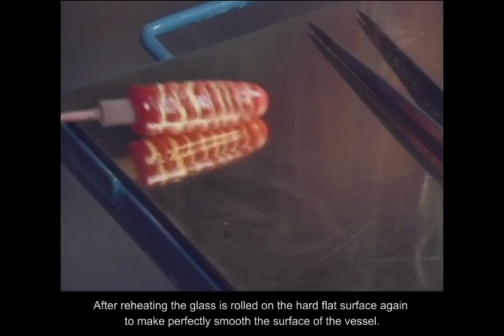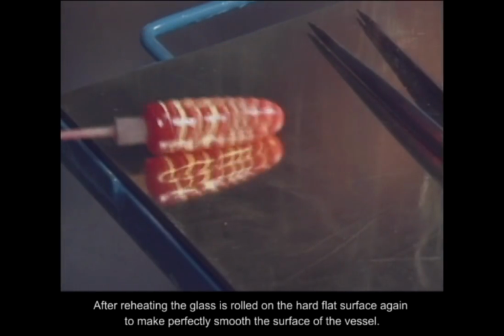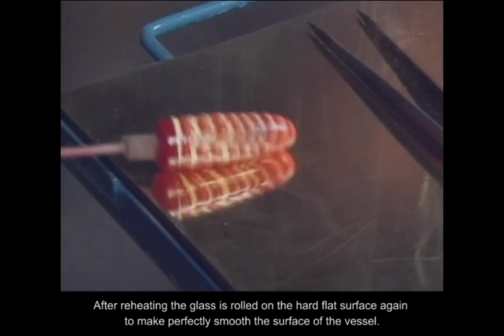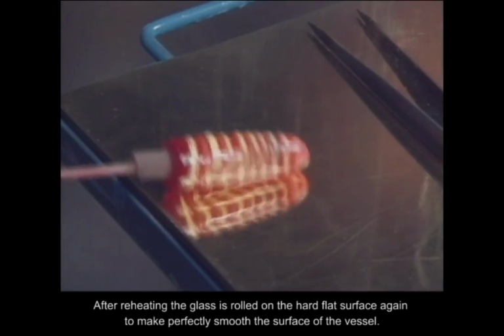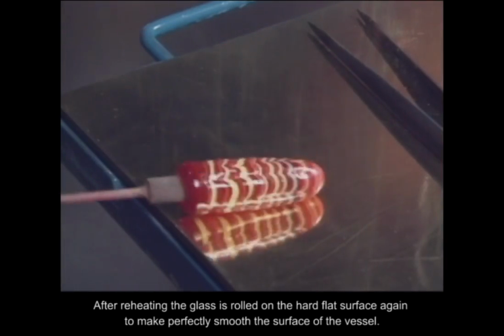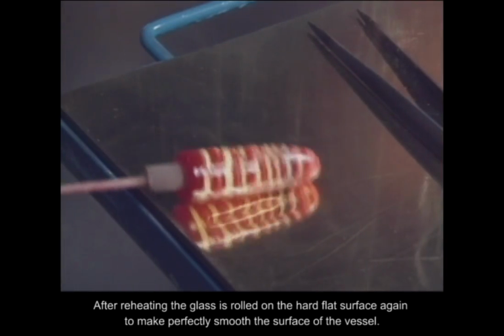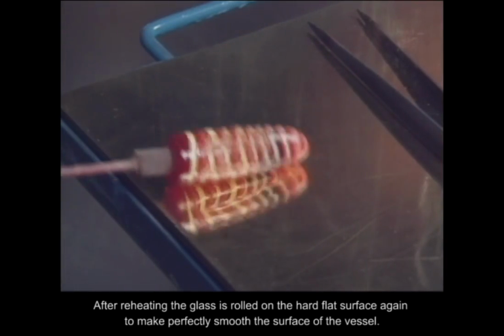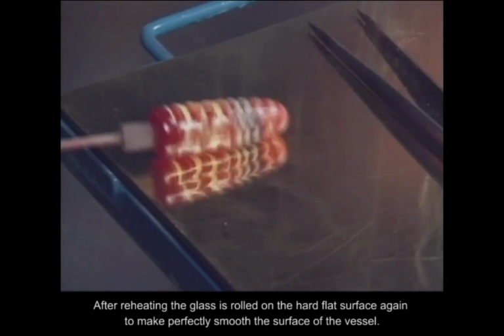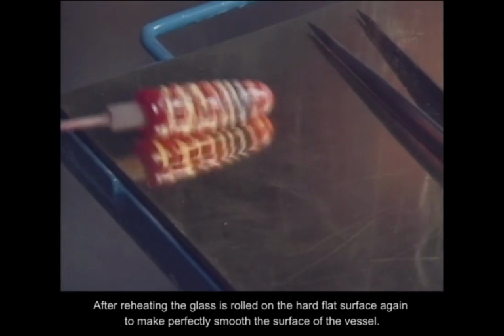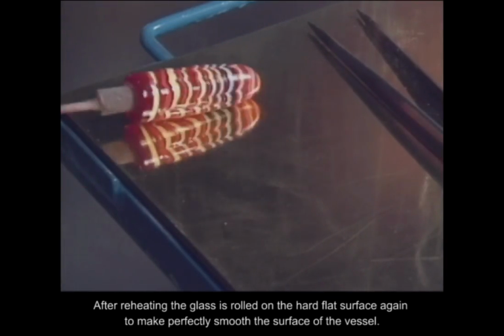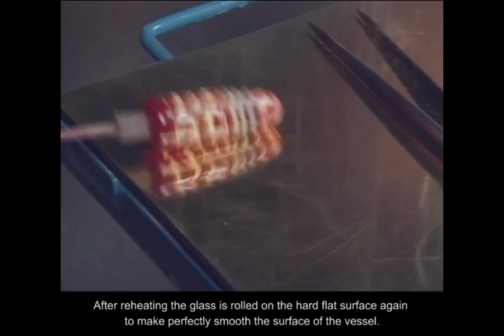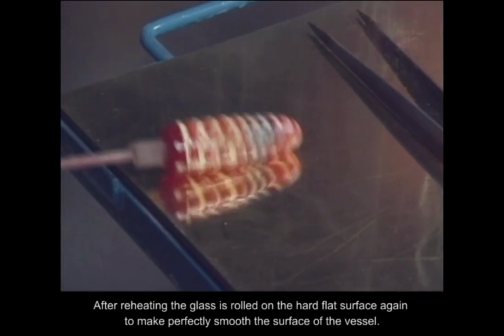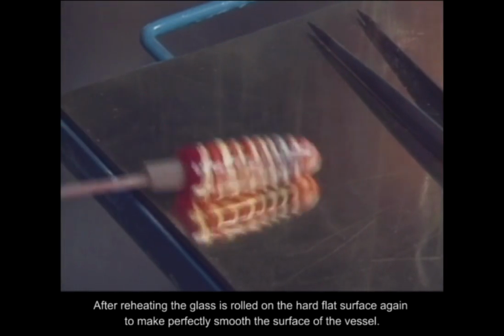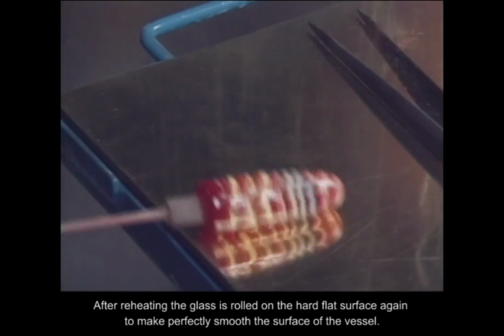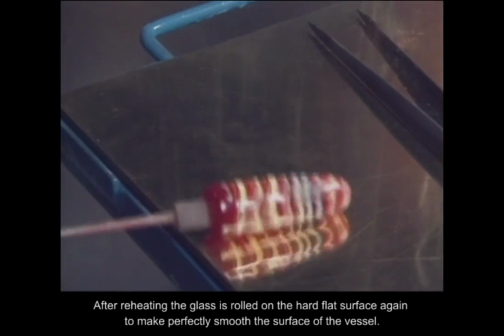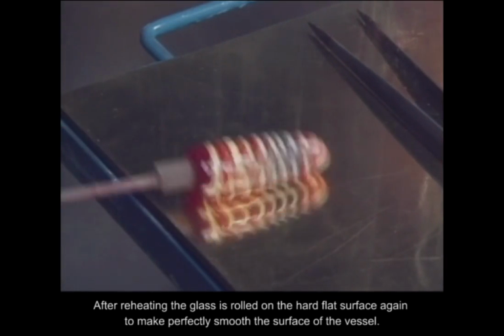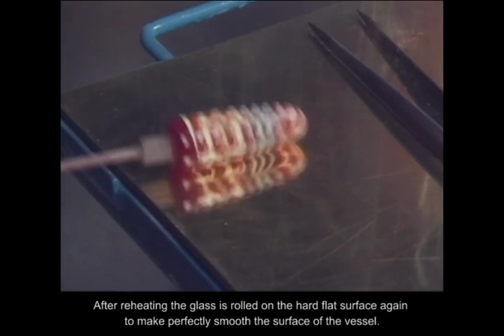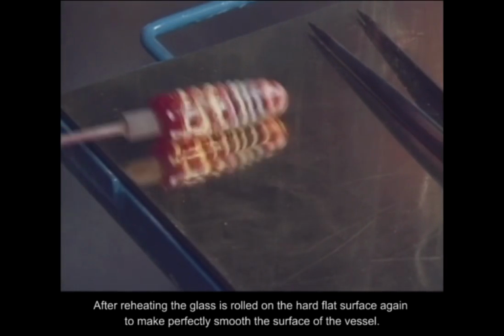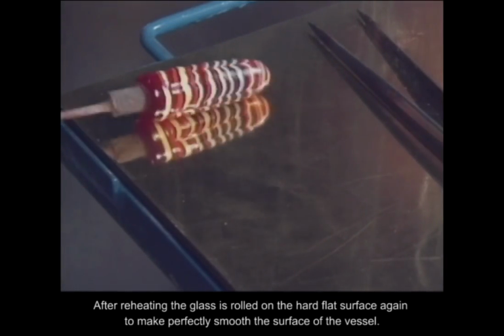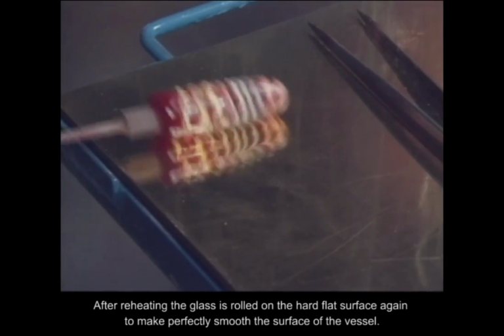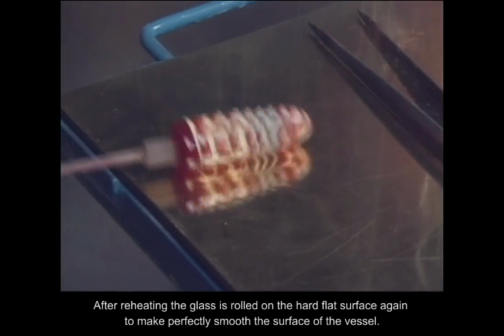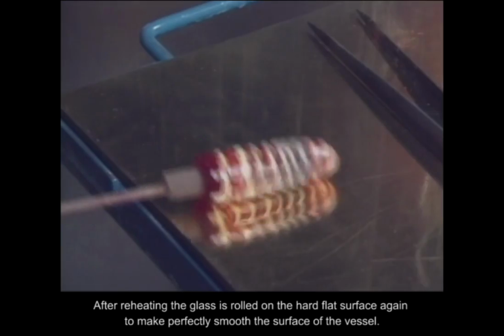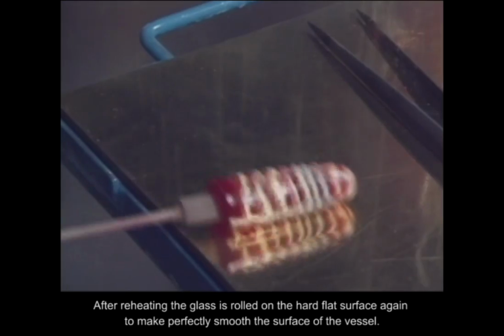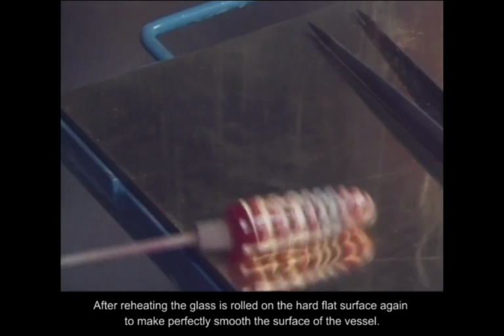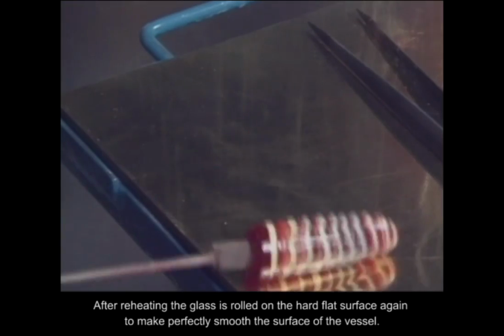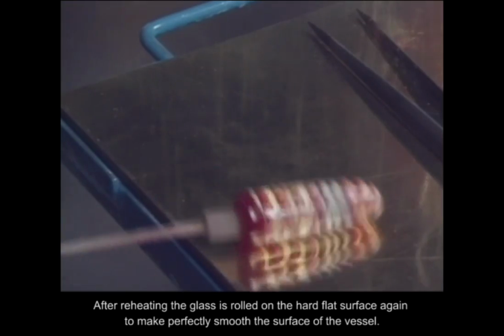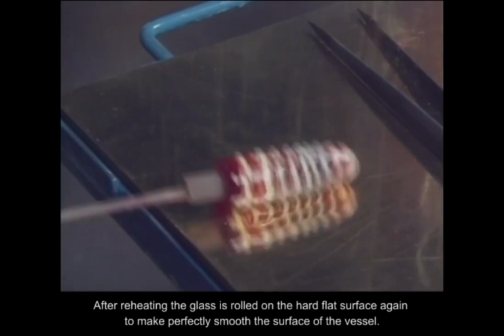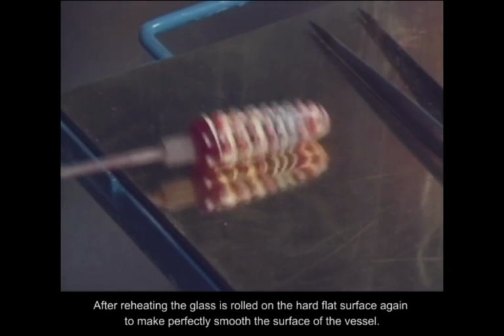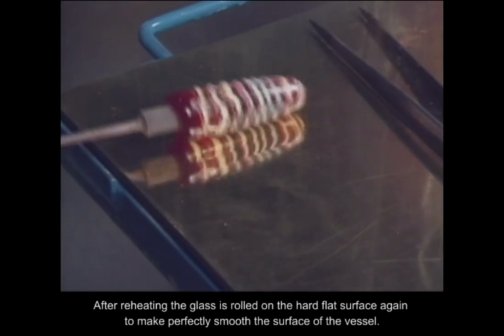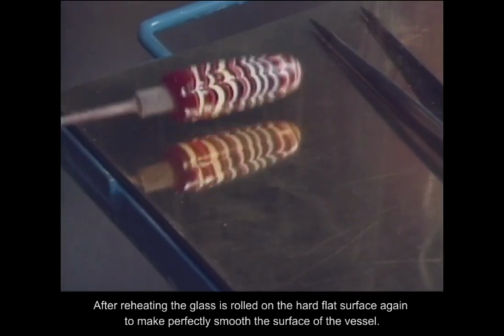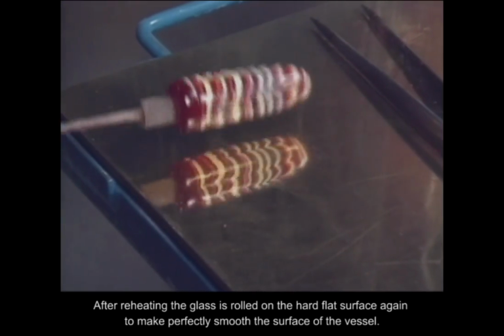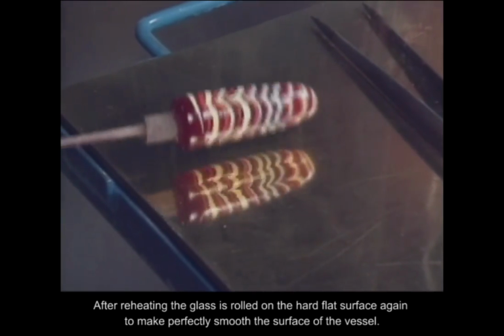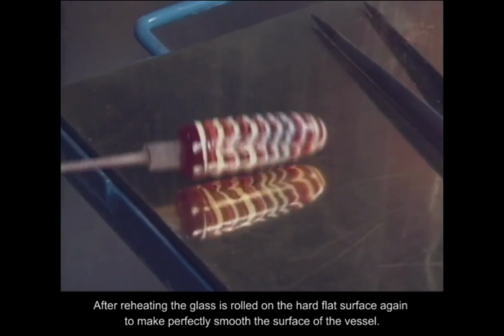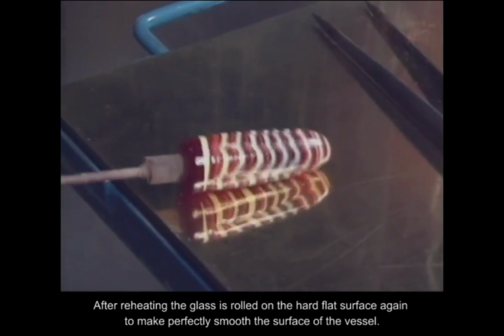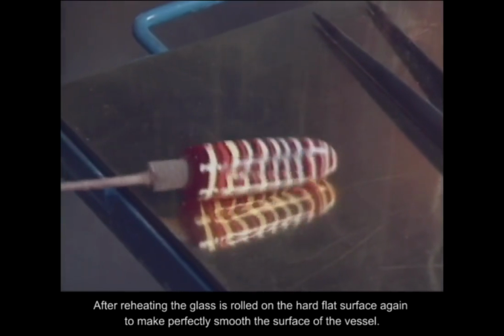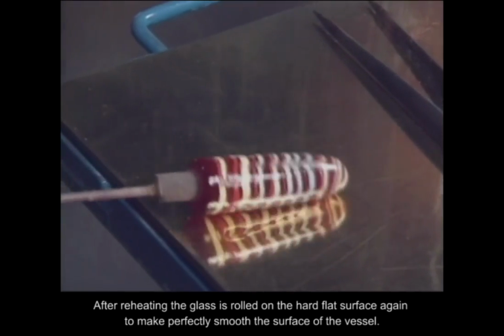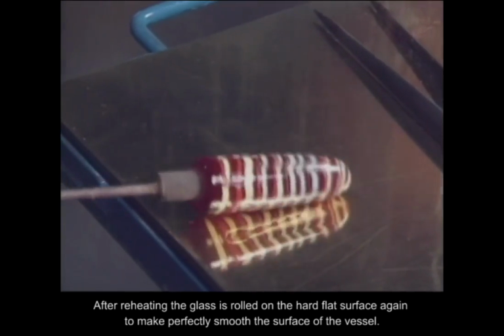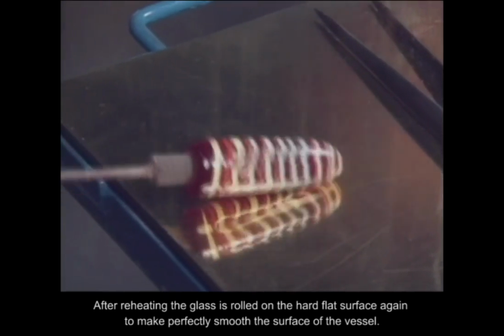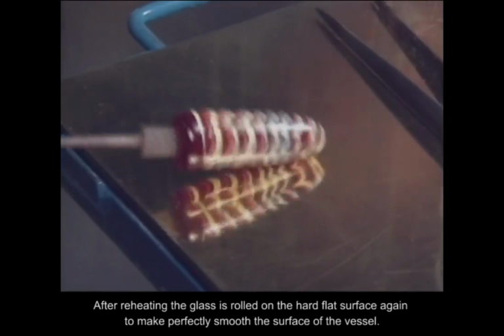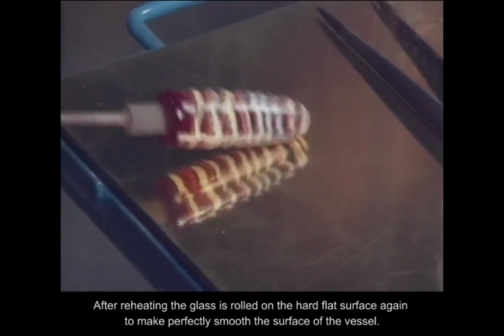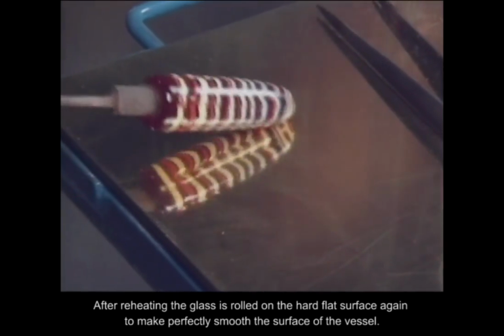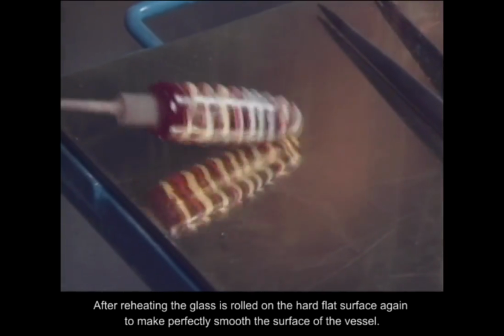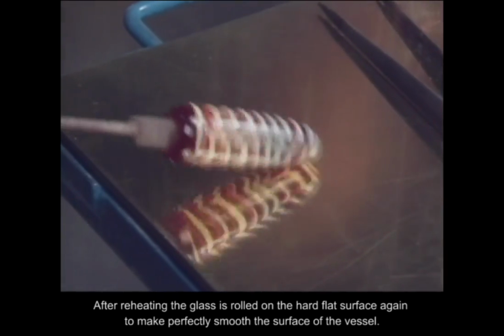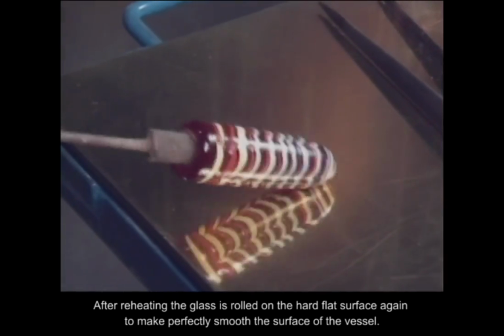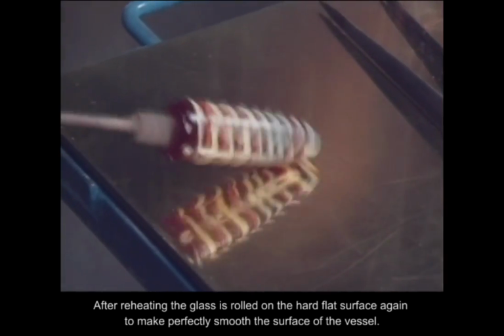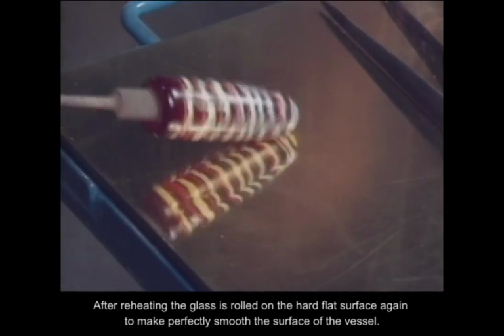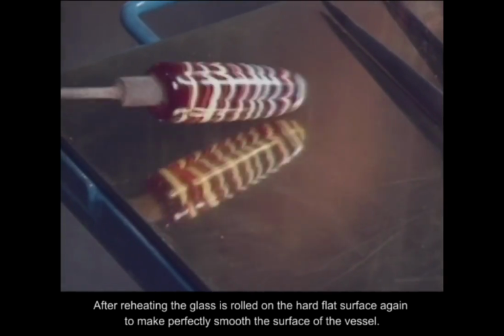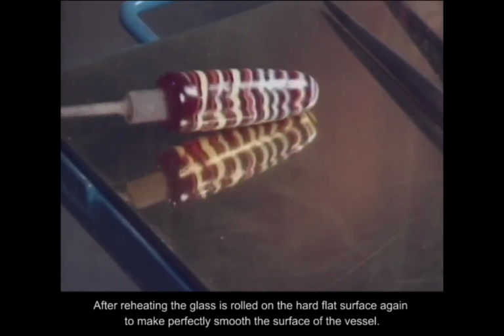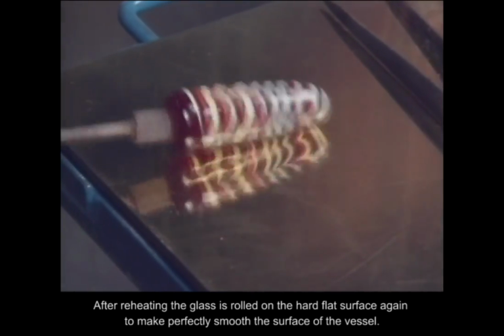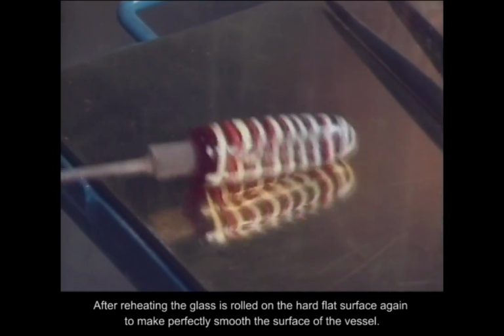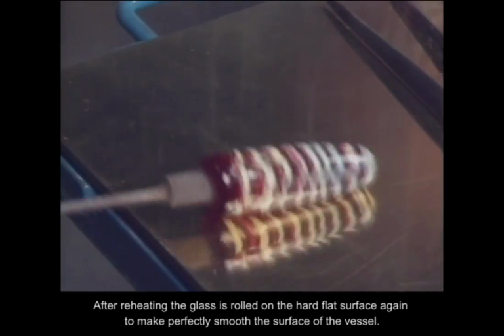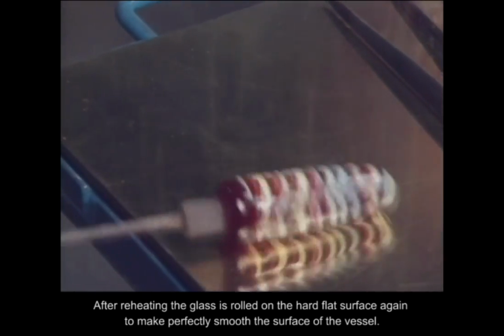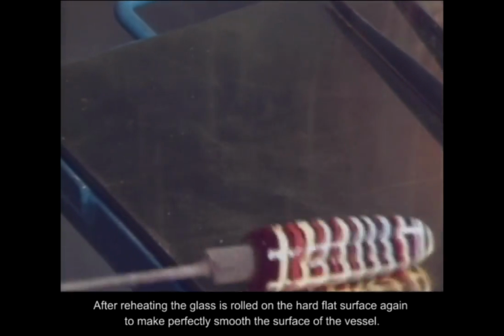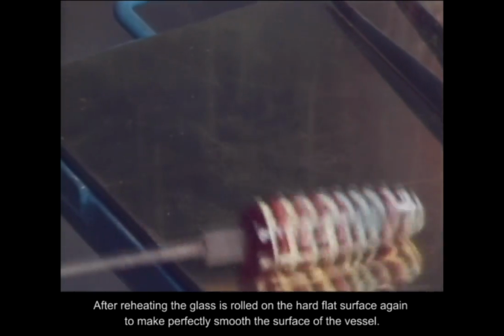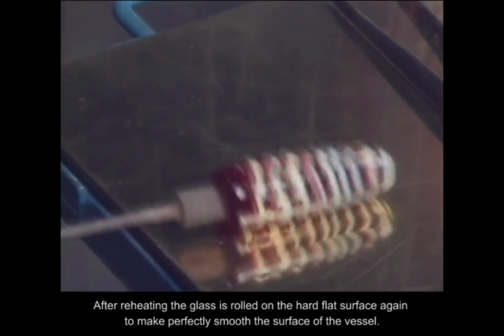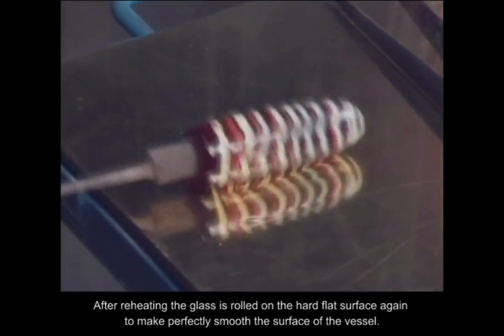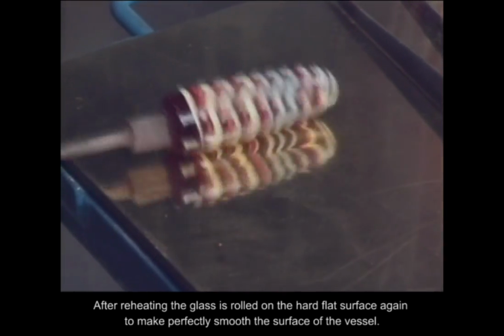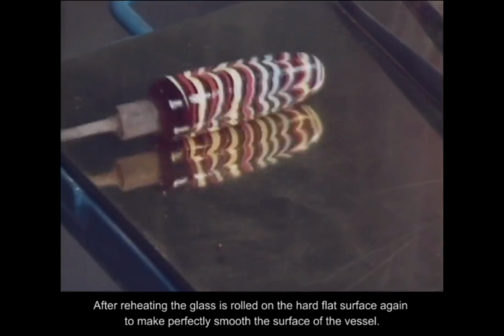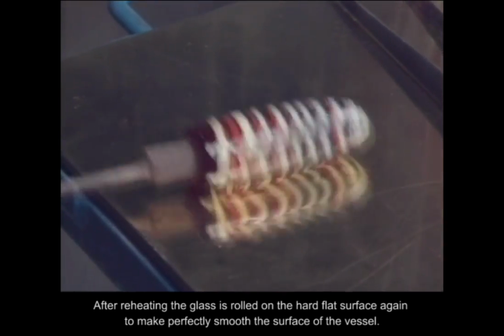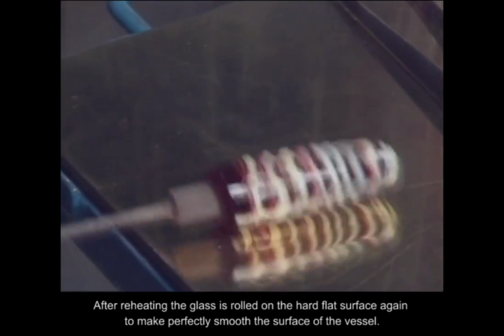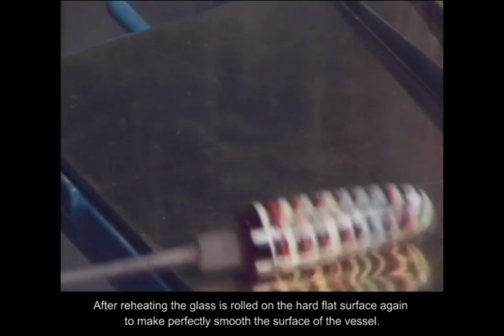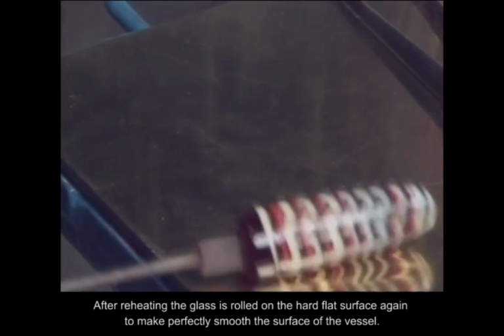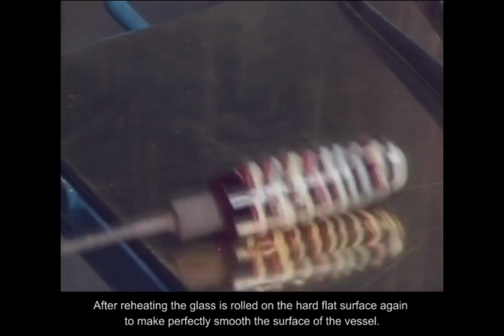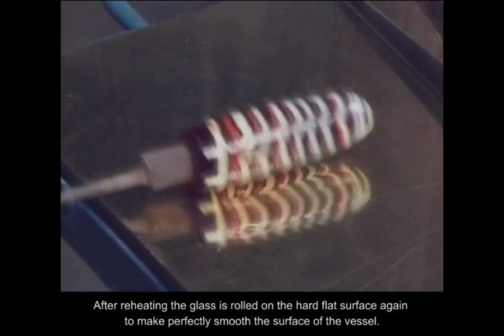After reheating, the glass is rolled on the hard flat surface again to make the surface of the vessel perfectly smooth.